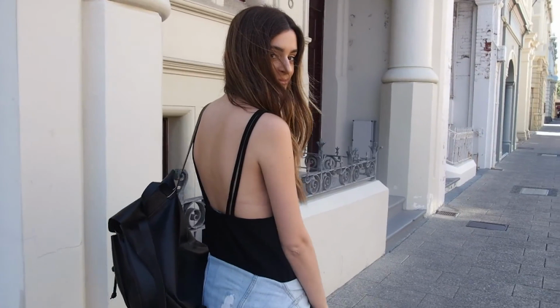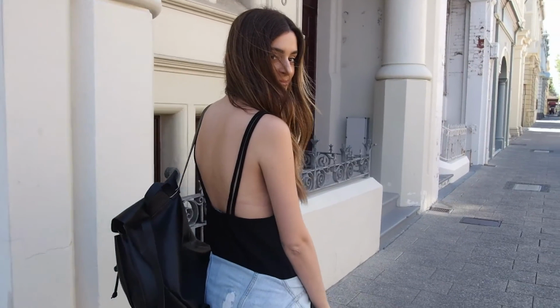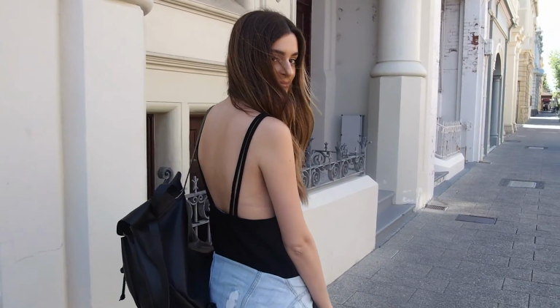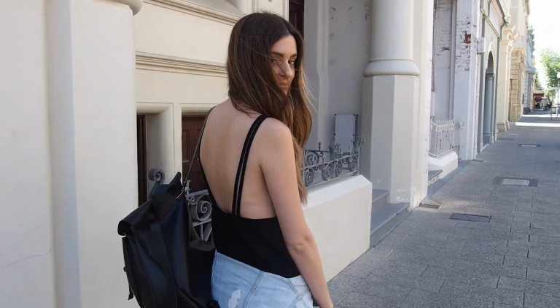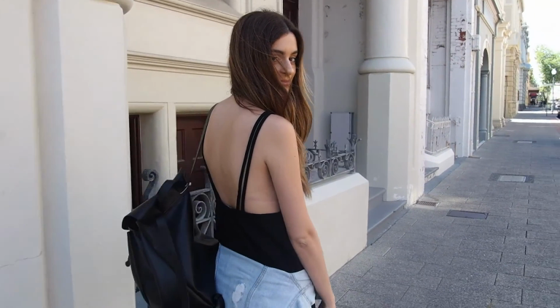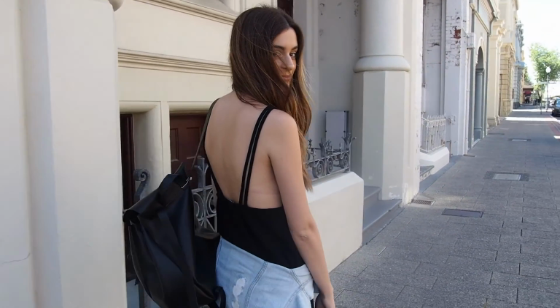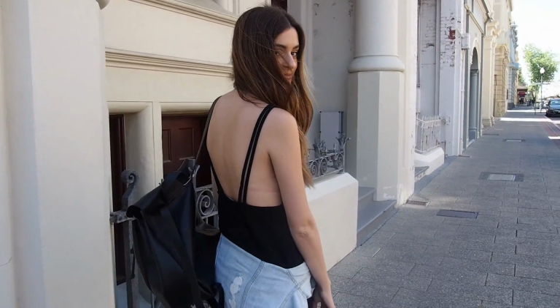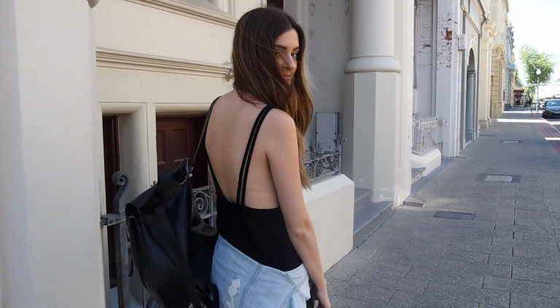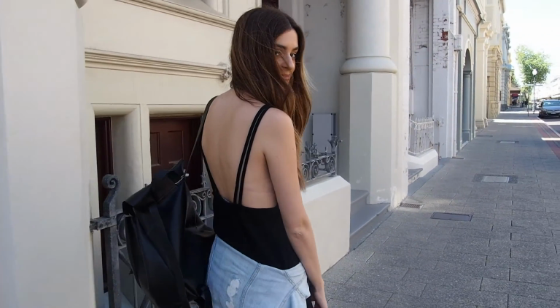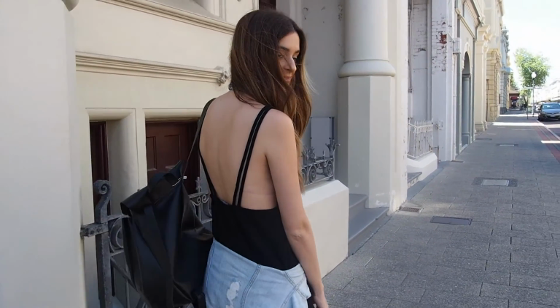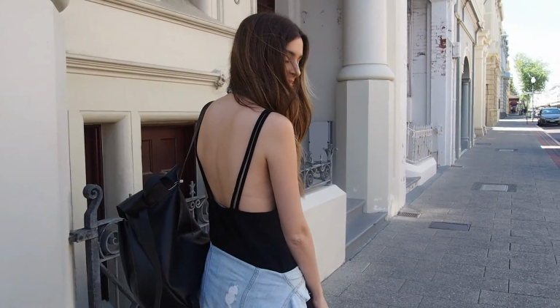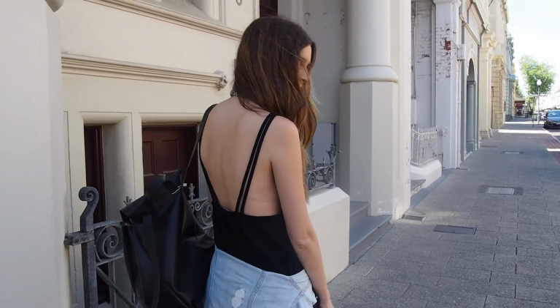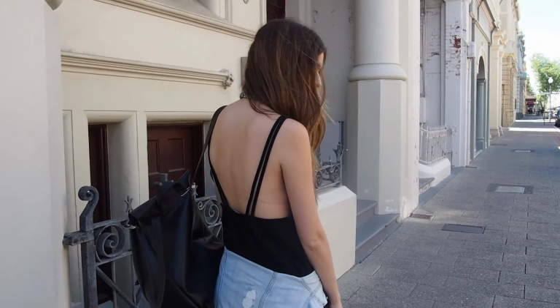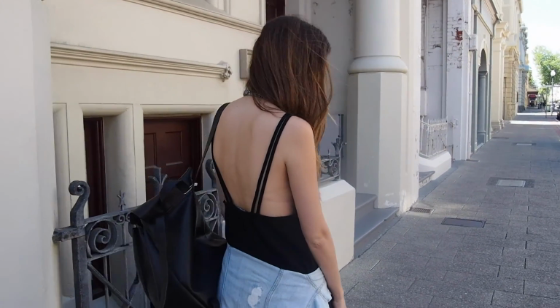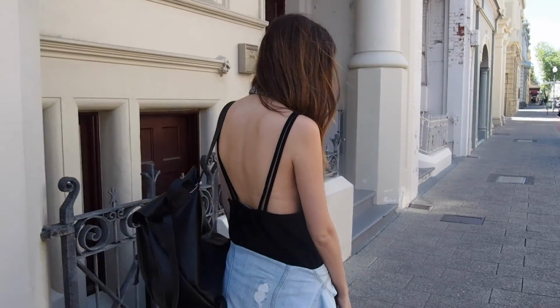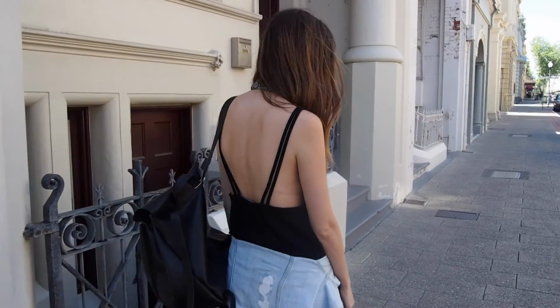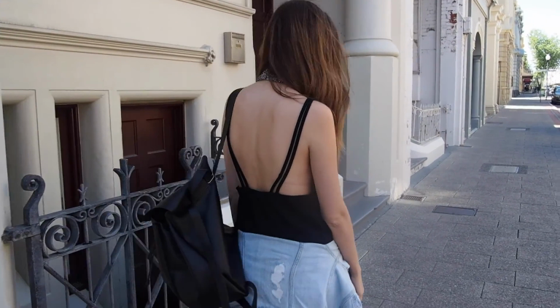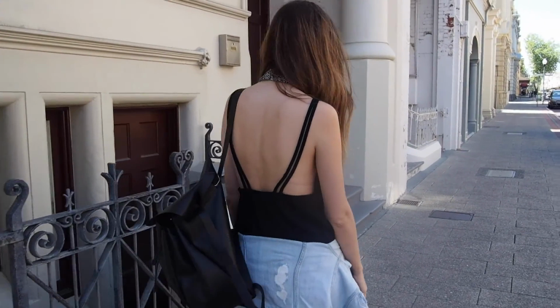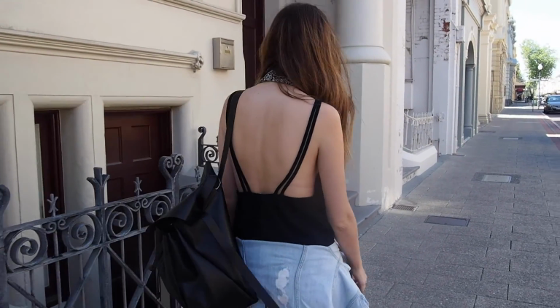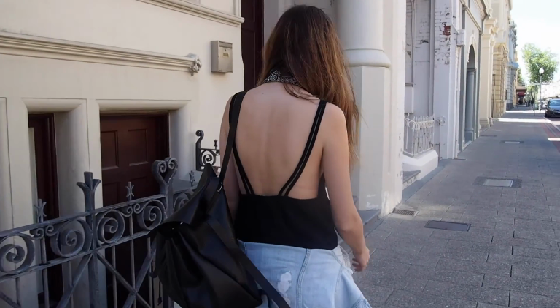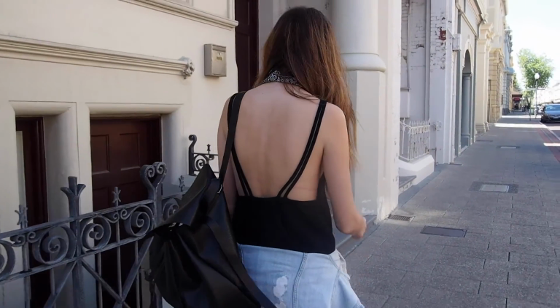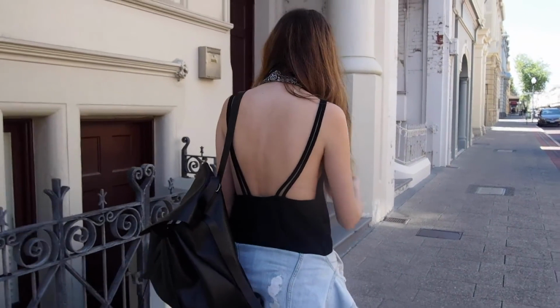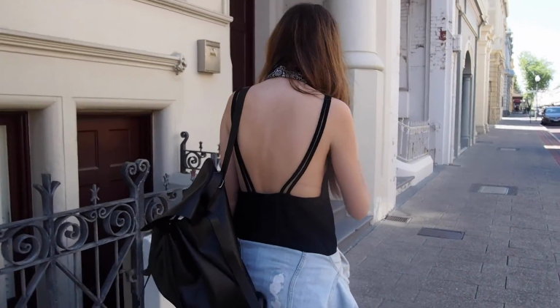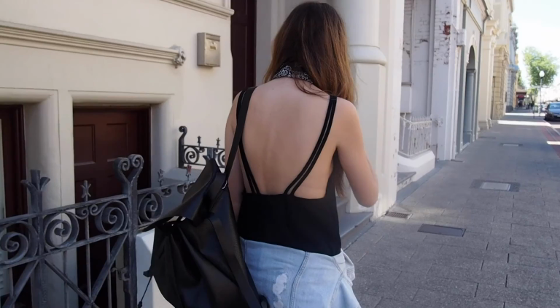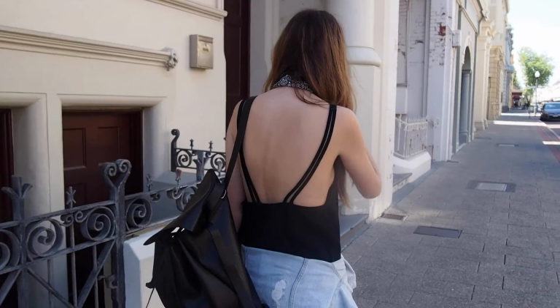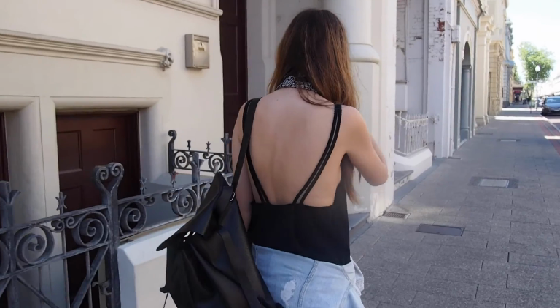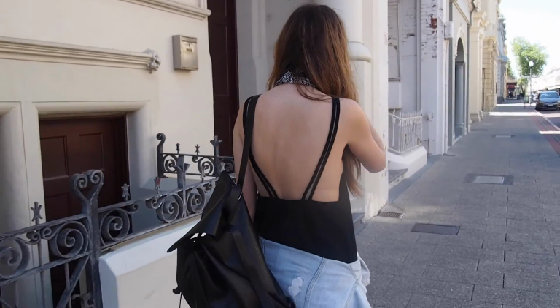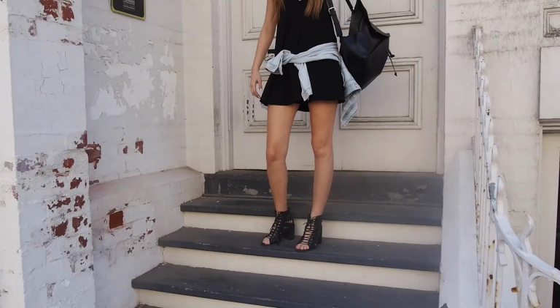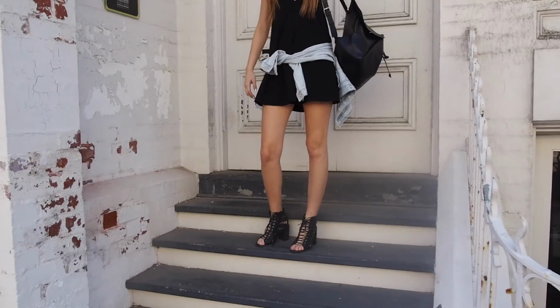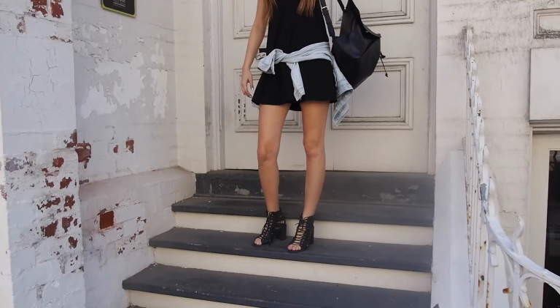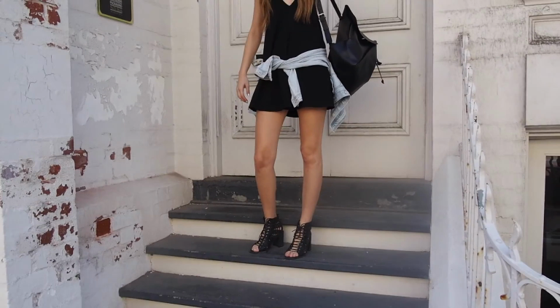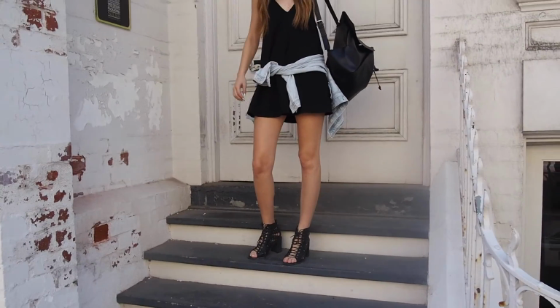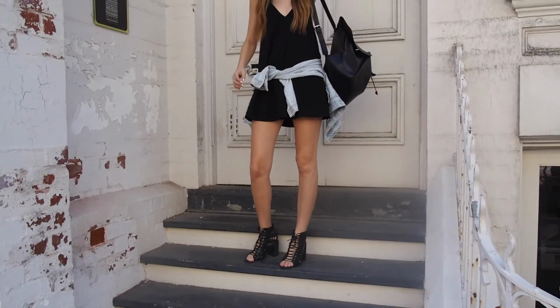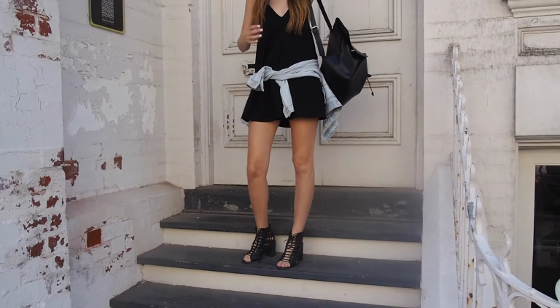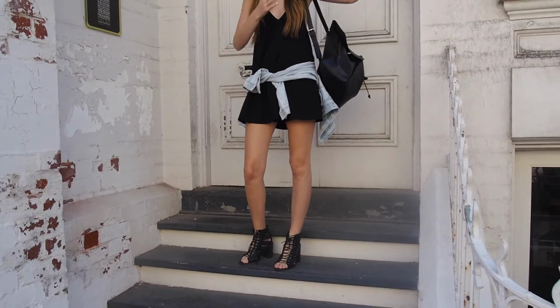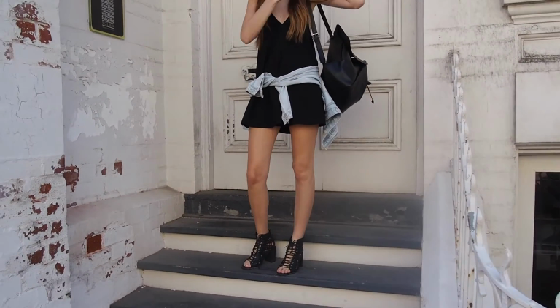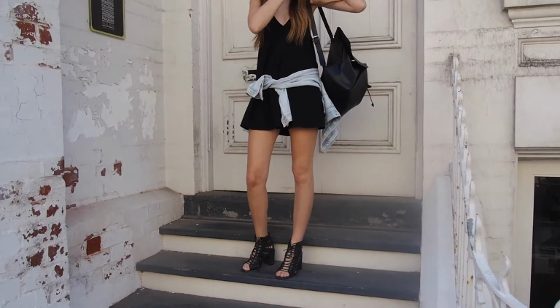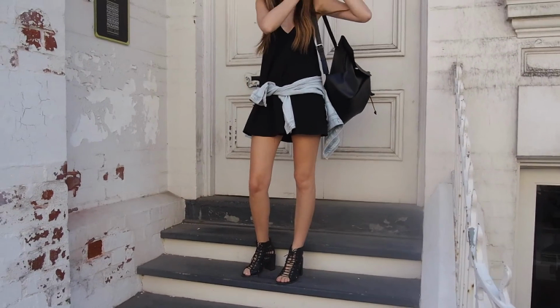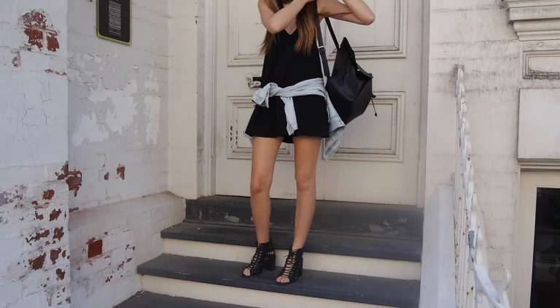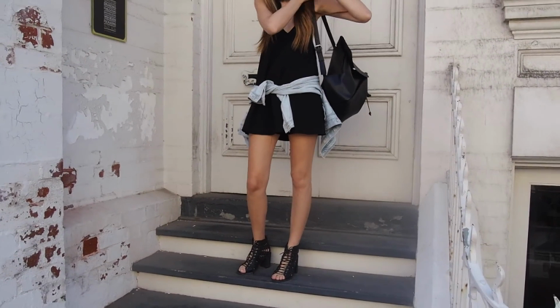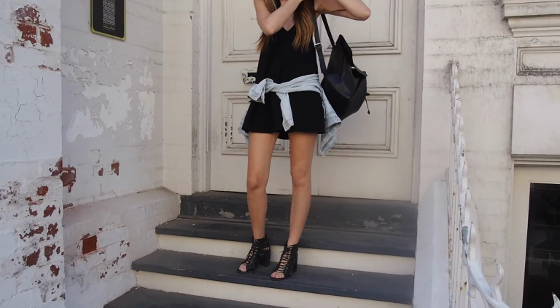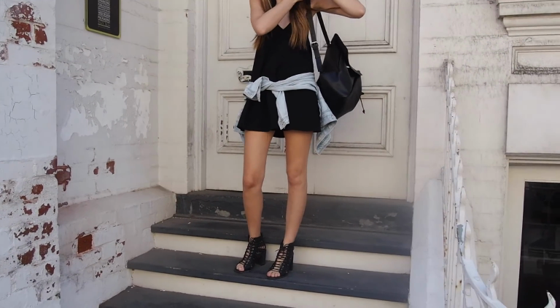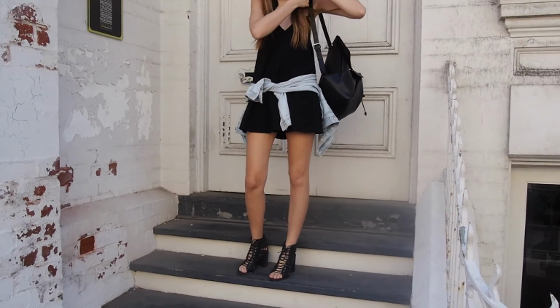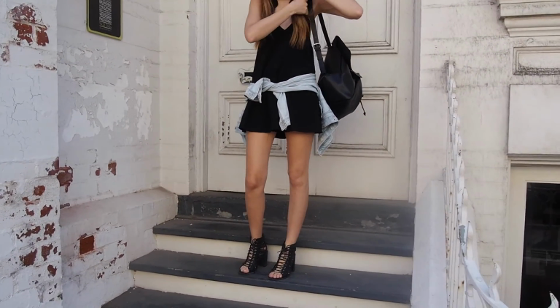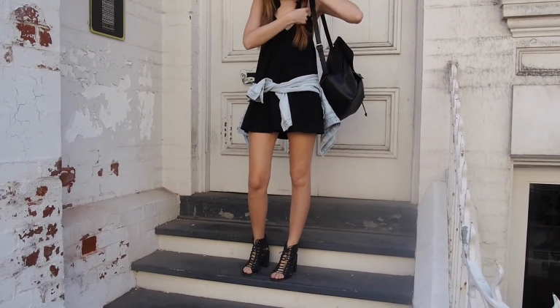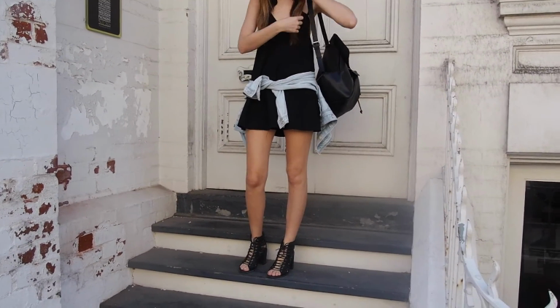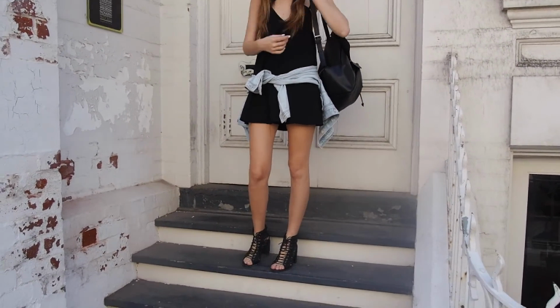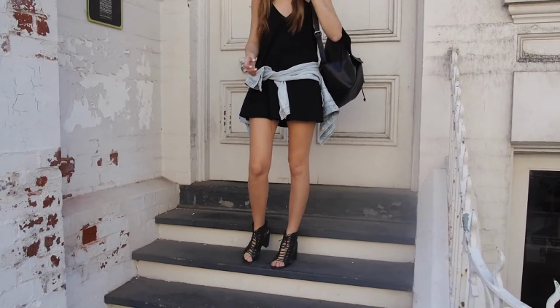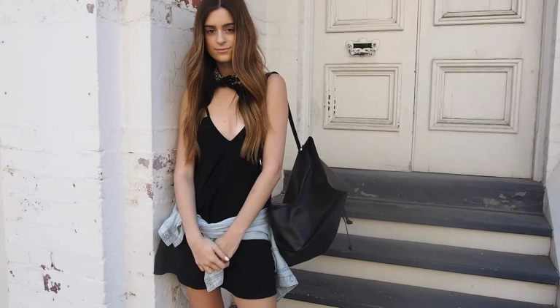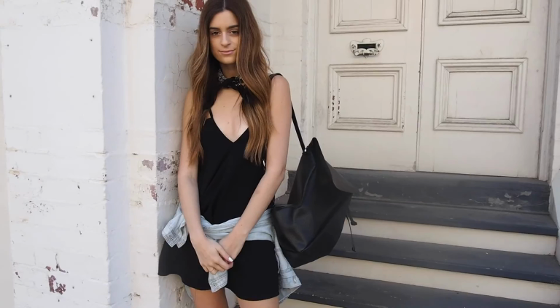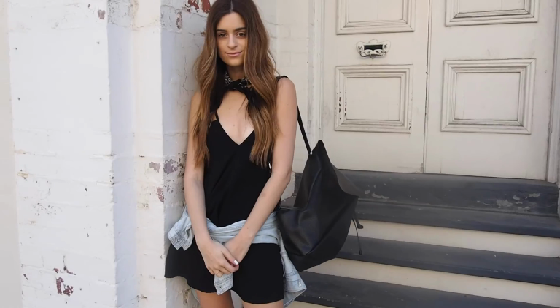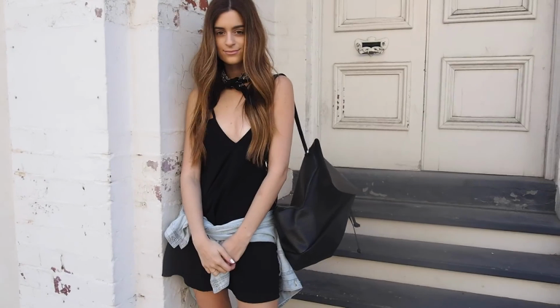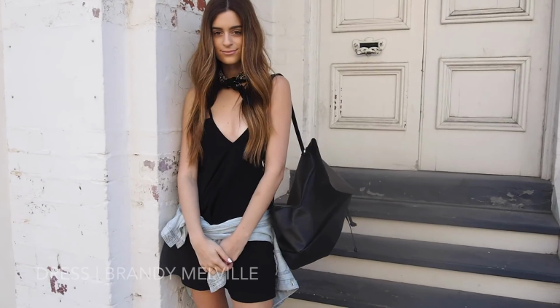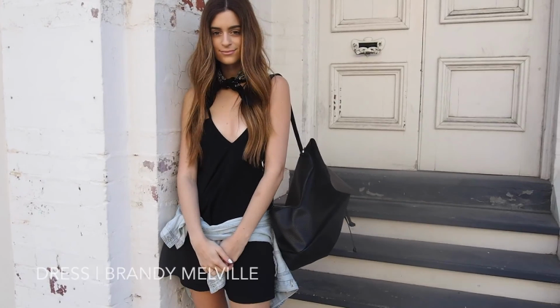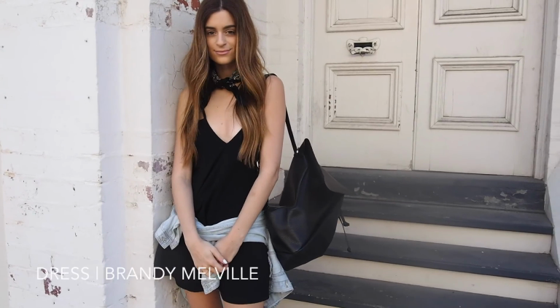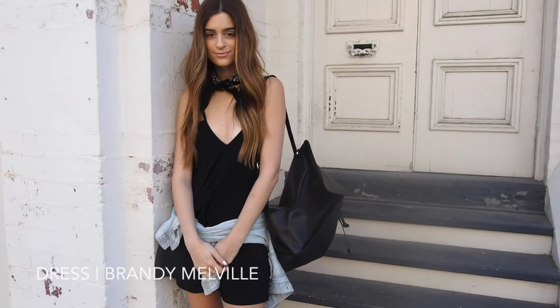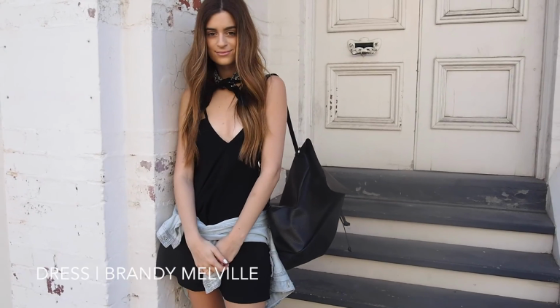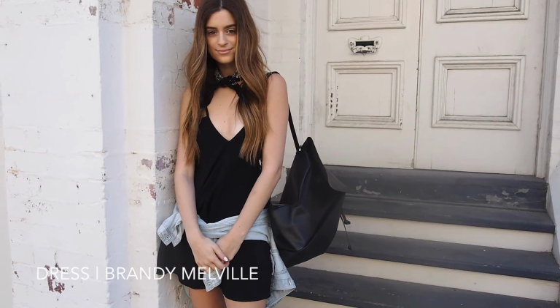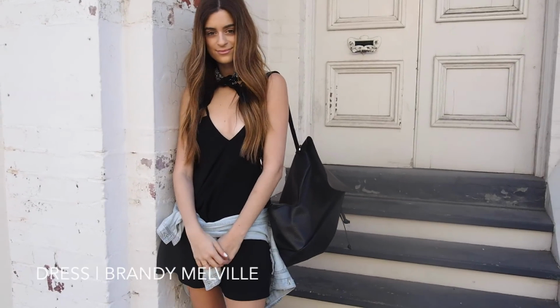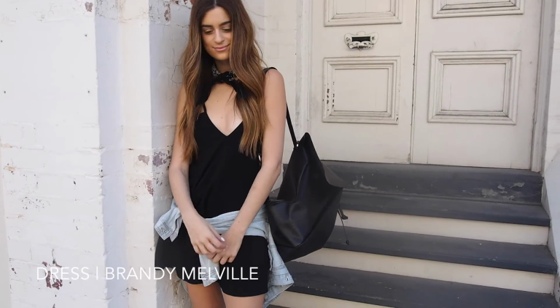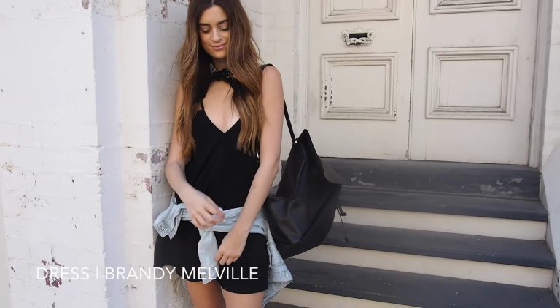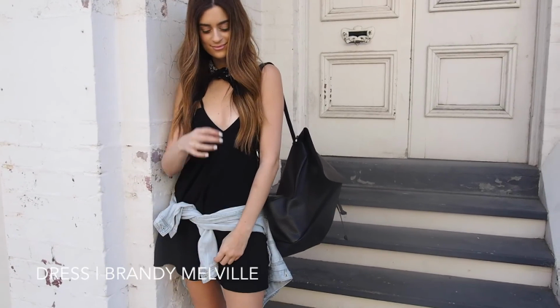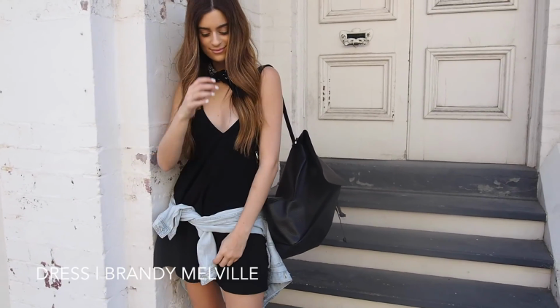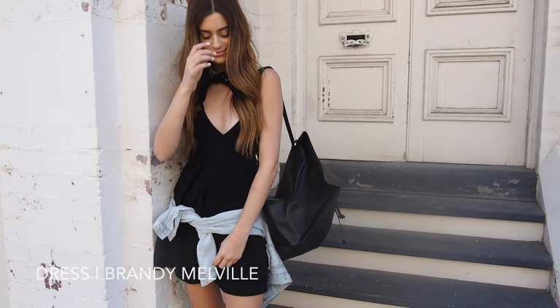Dig out that little black day dress I know you all have in your wardrobe and match it back with a light denim jacket and a backpack.